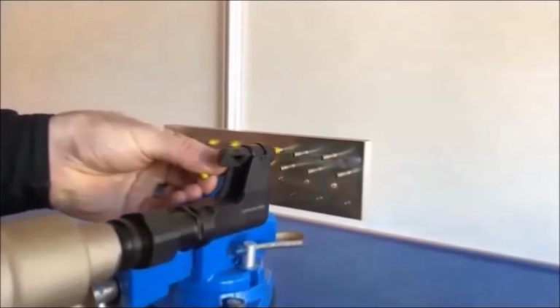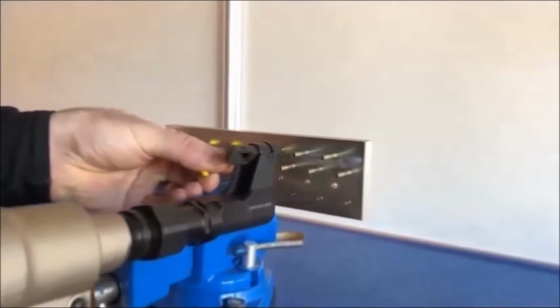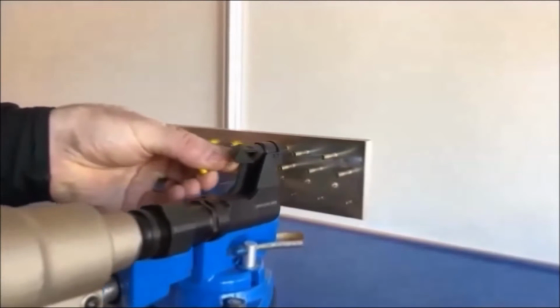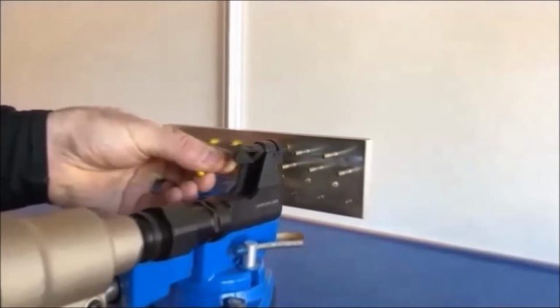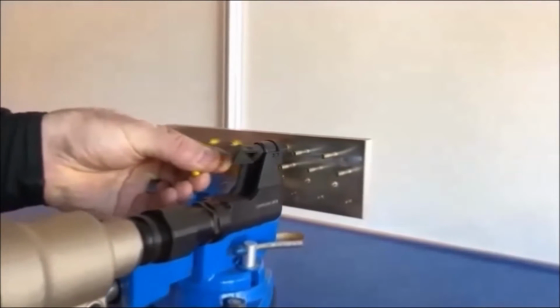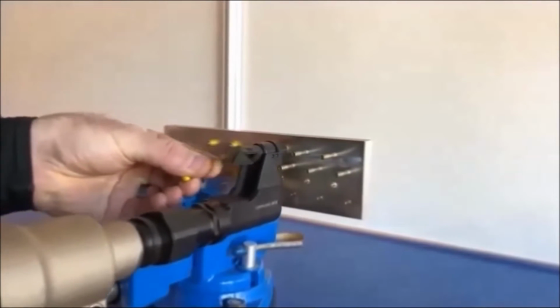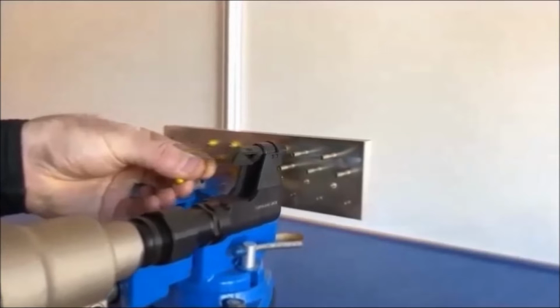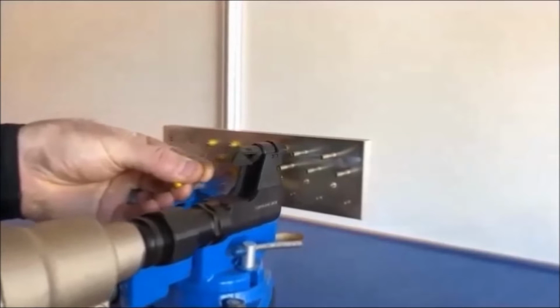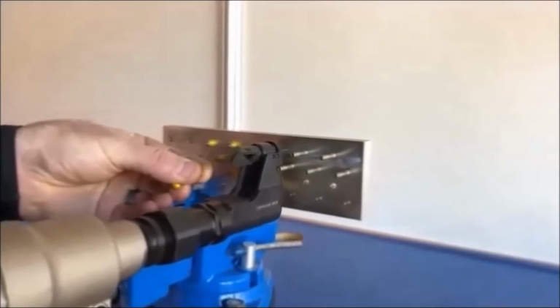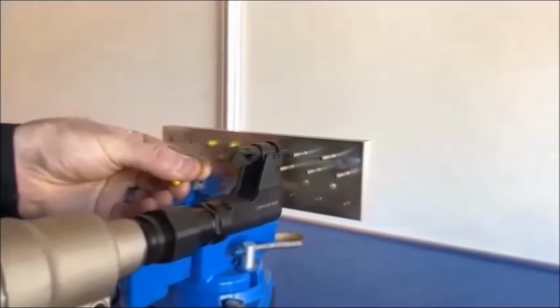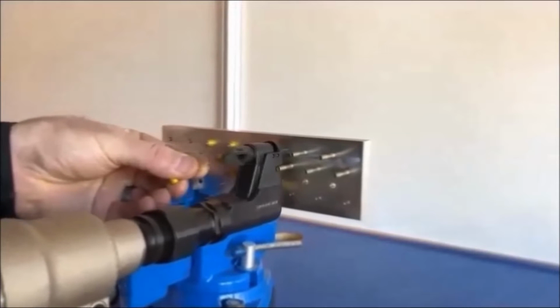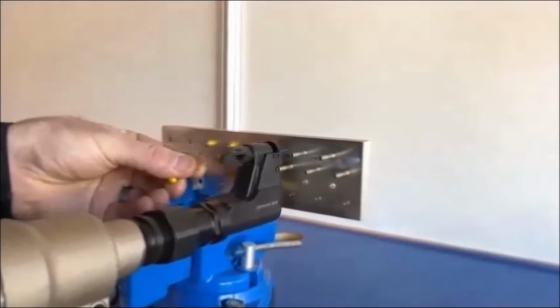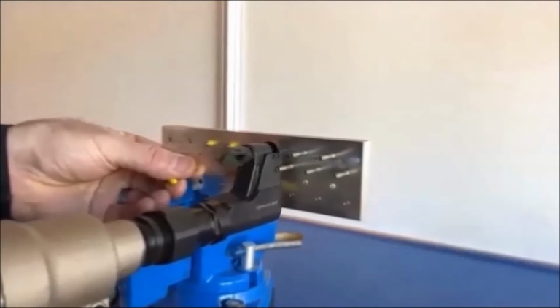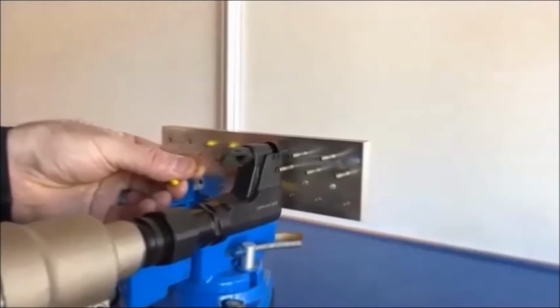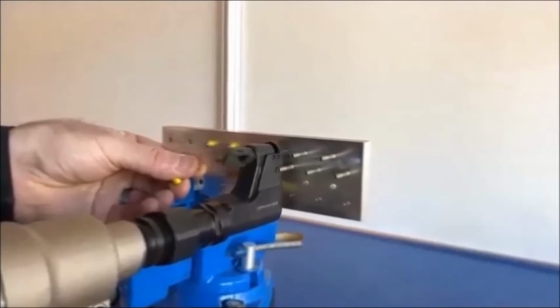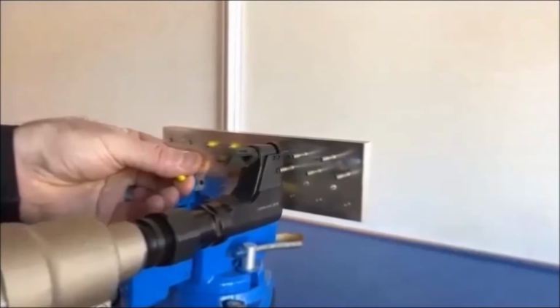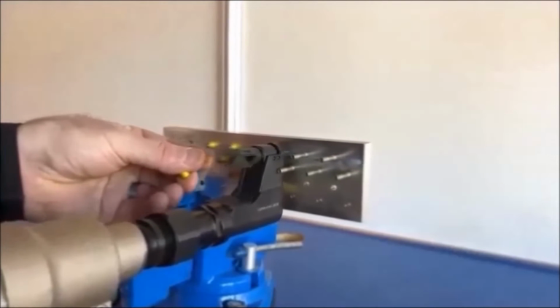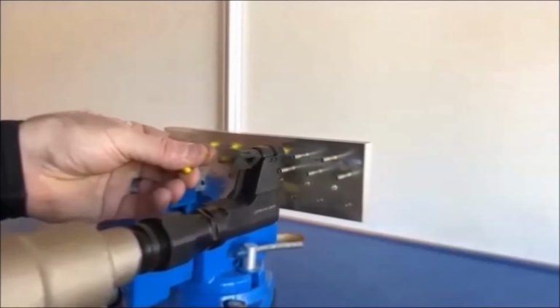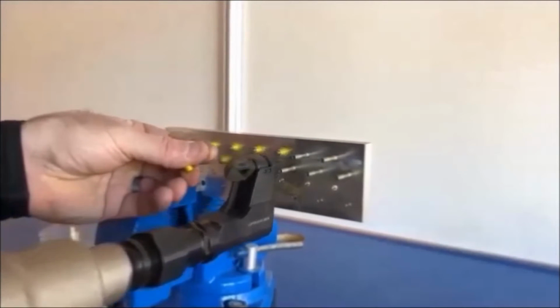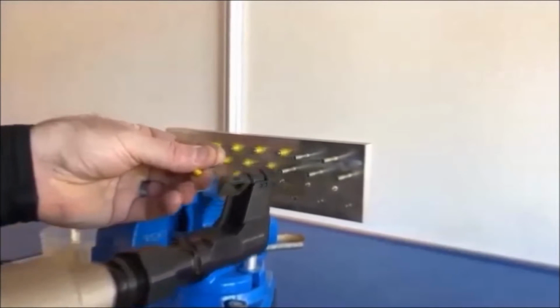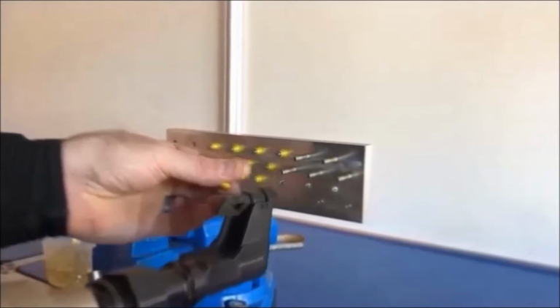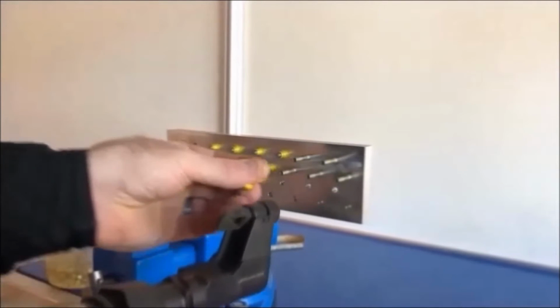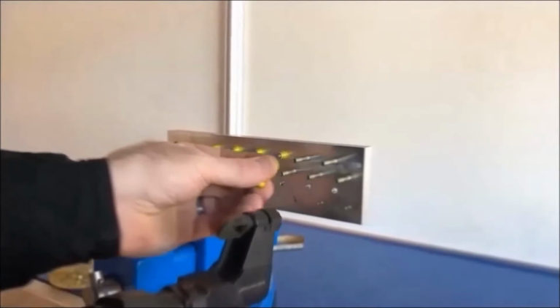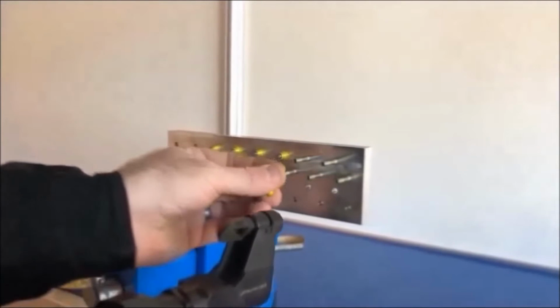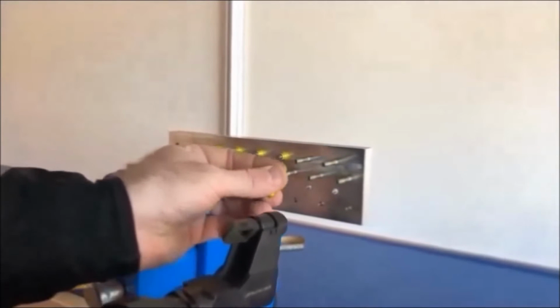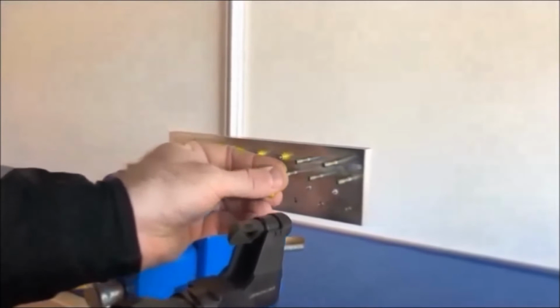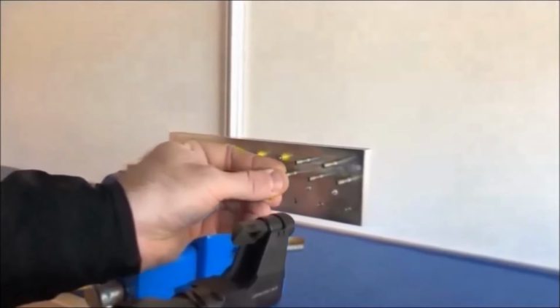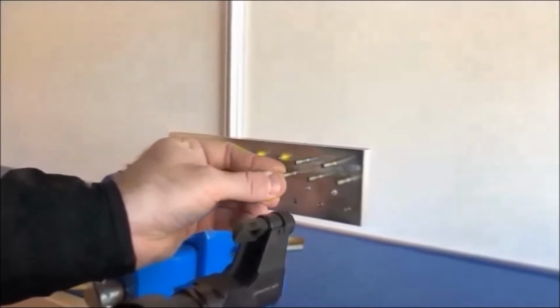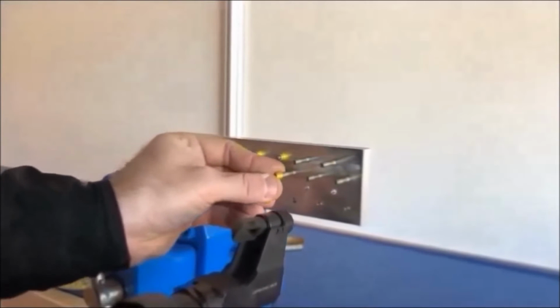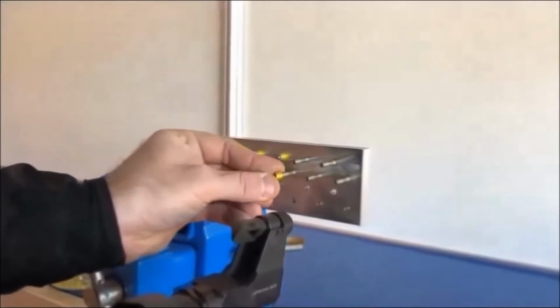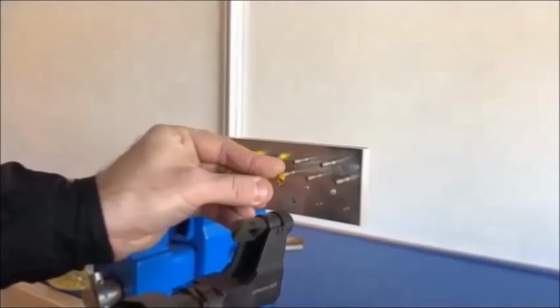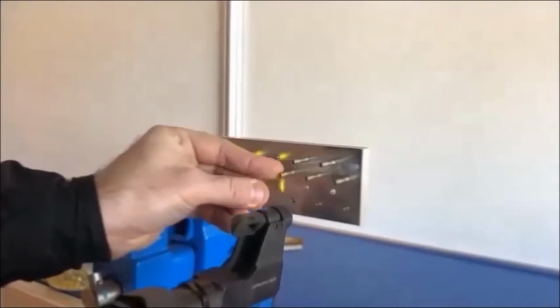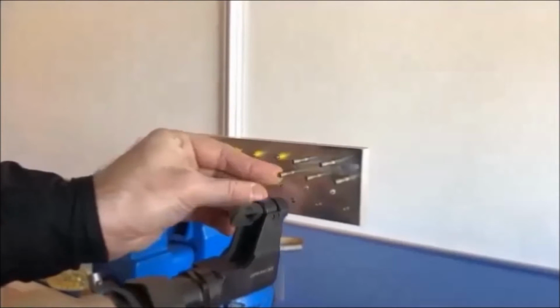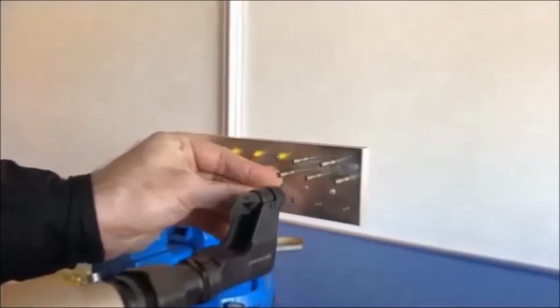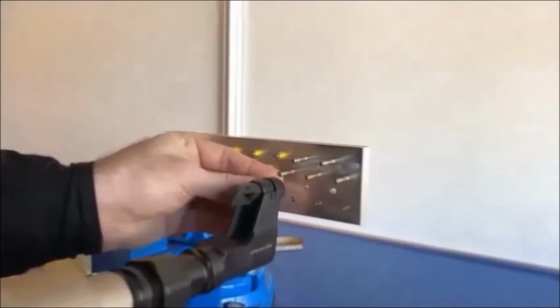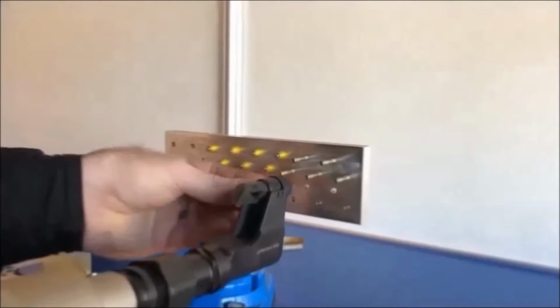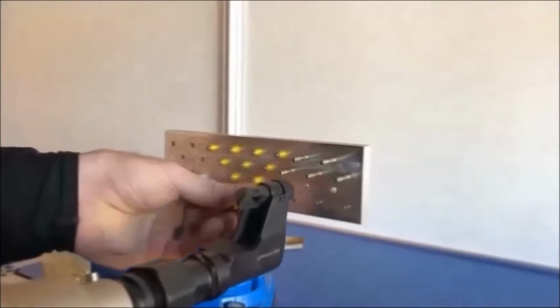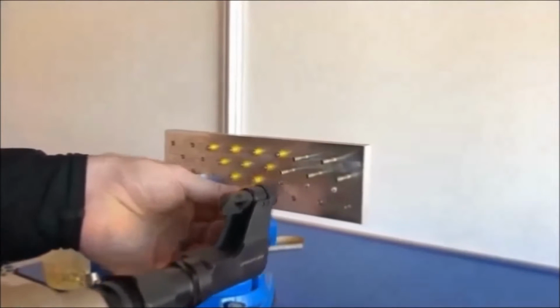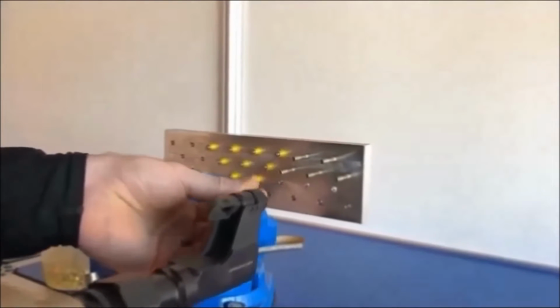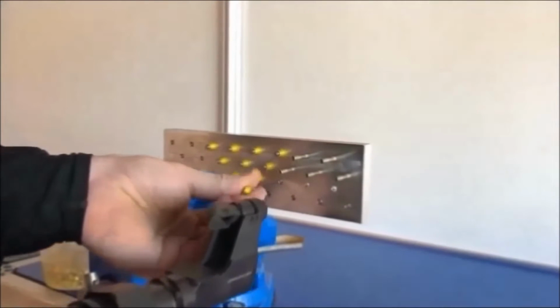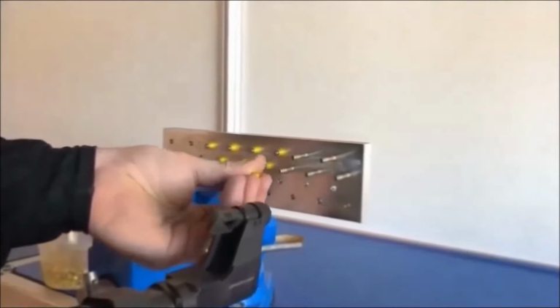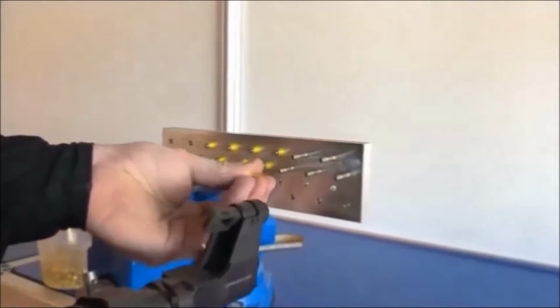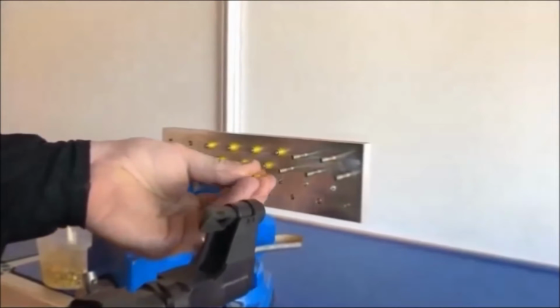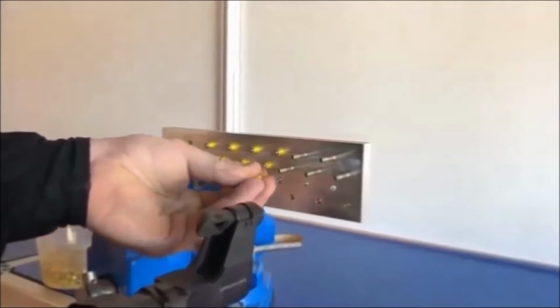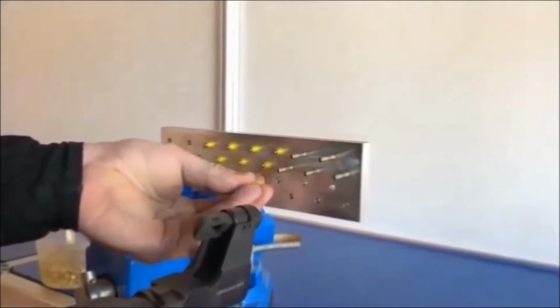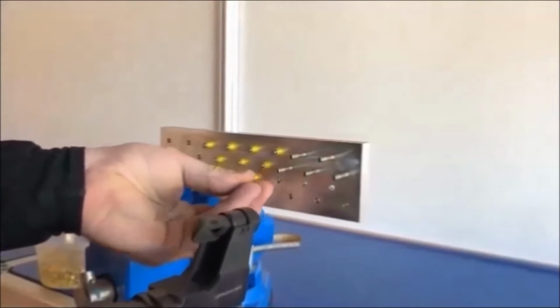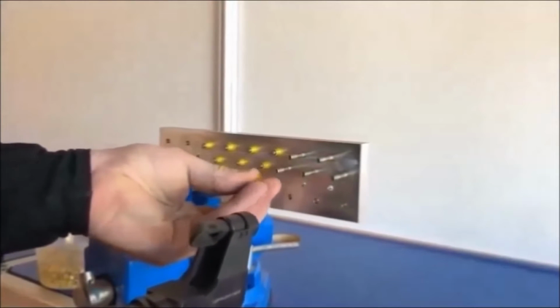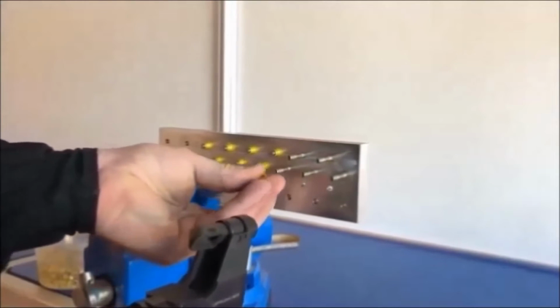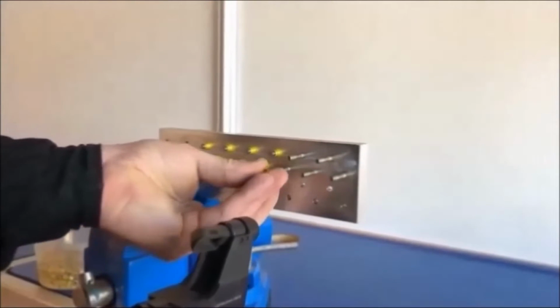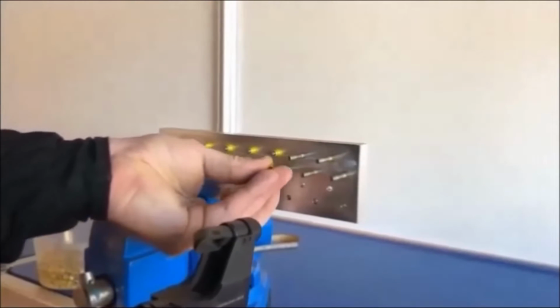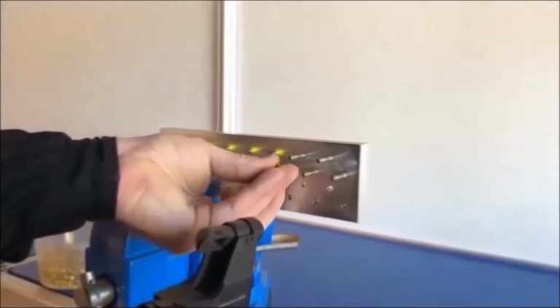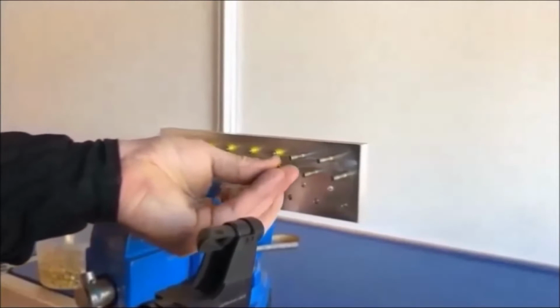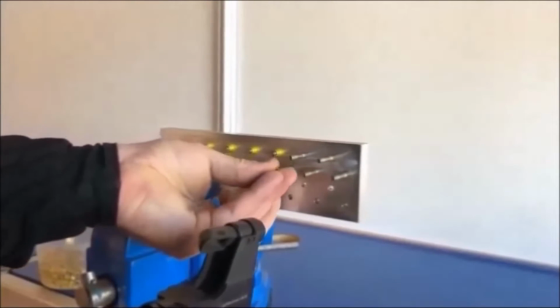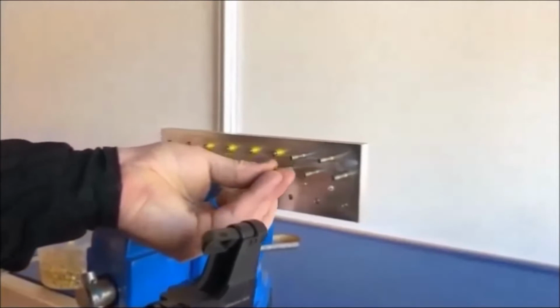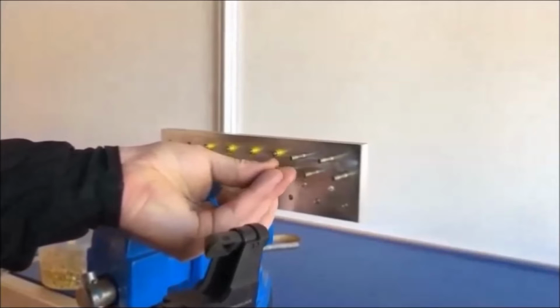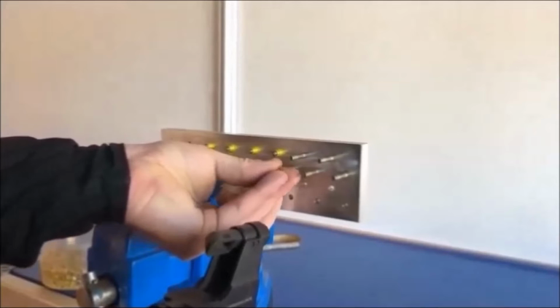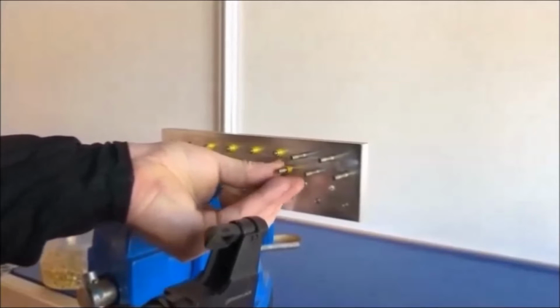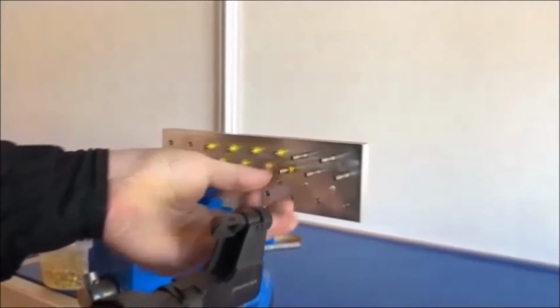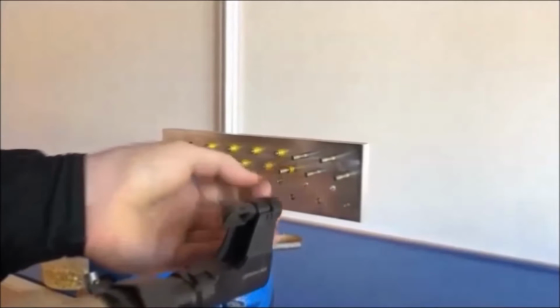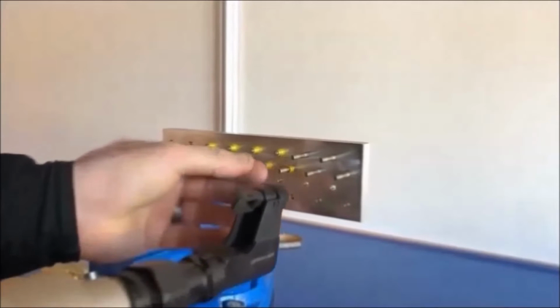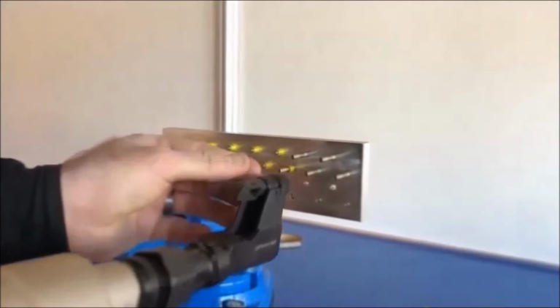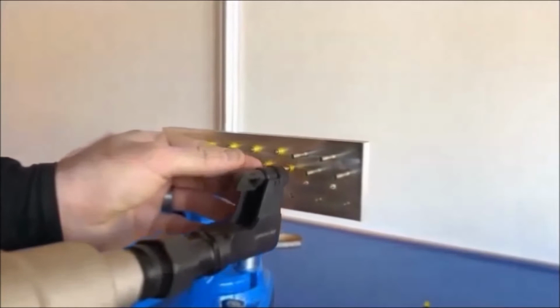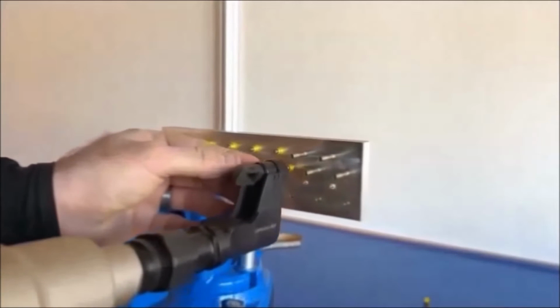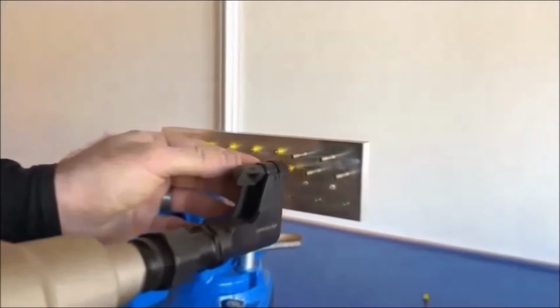Placing the collars on by hand is cumbersome and slow. It also causes FOD and safety issues for the operator.